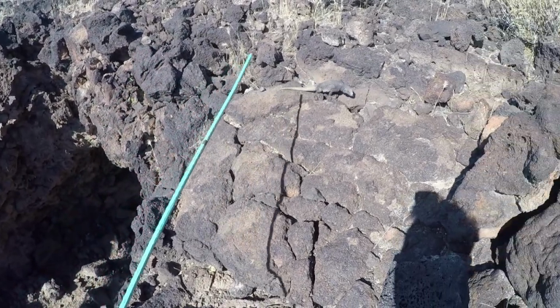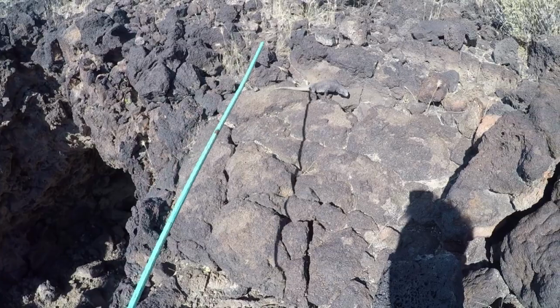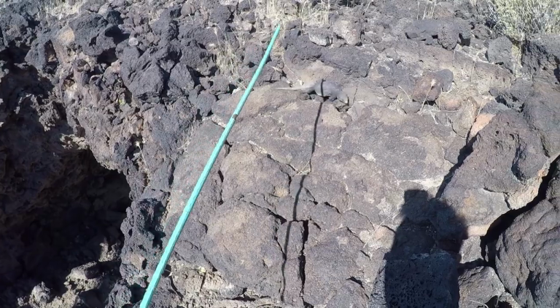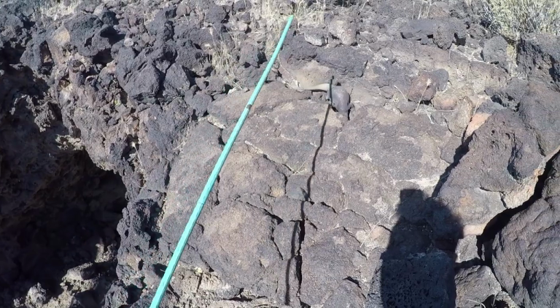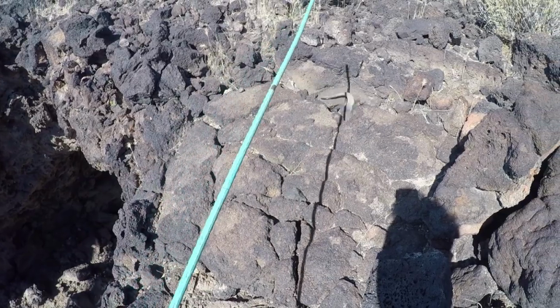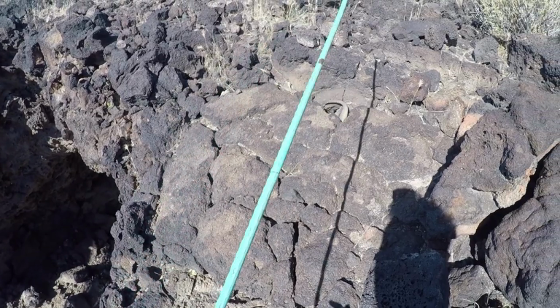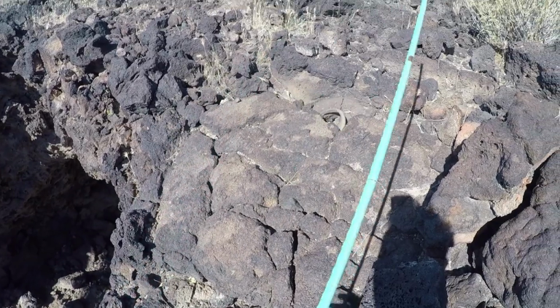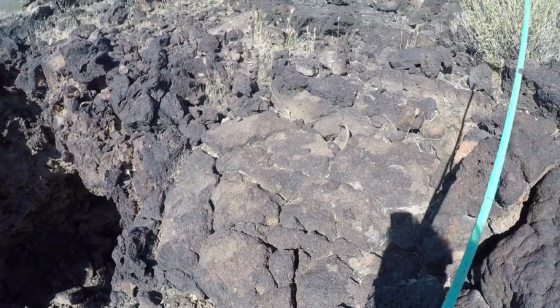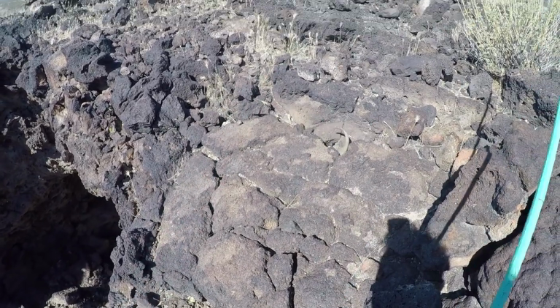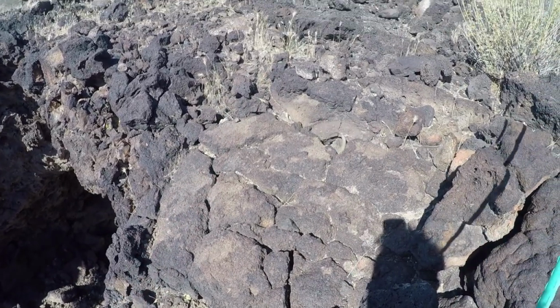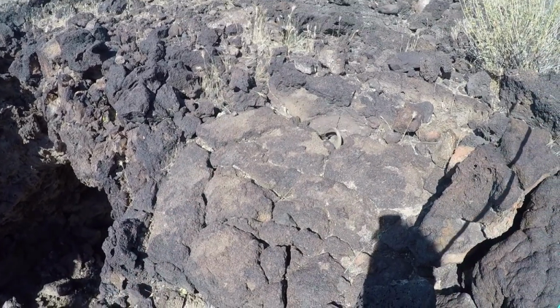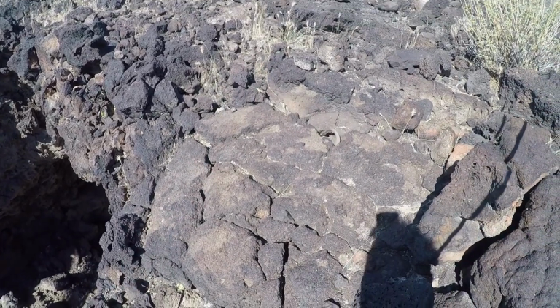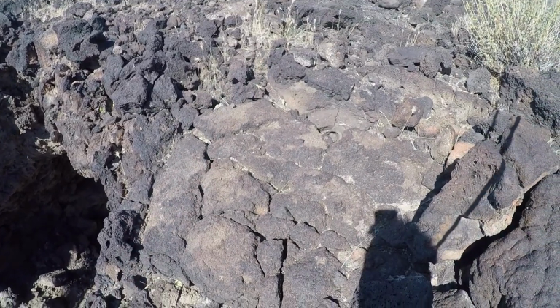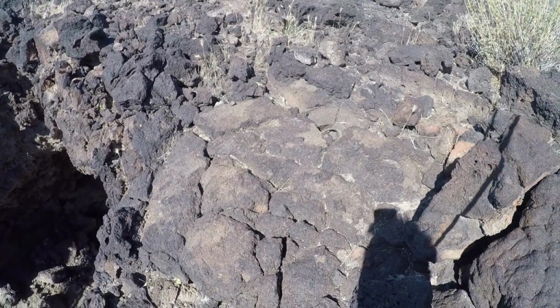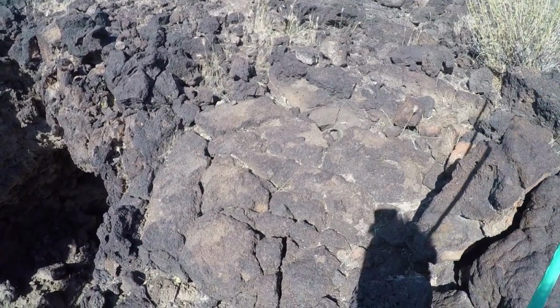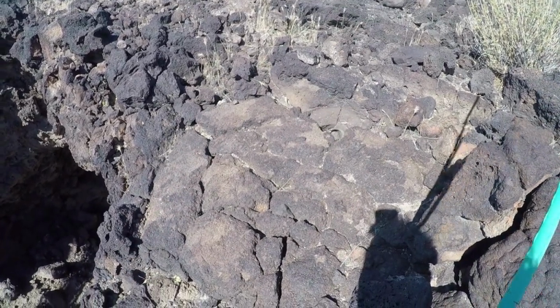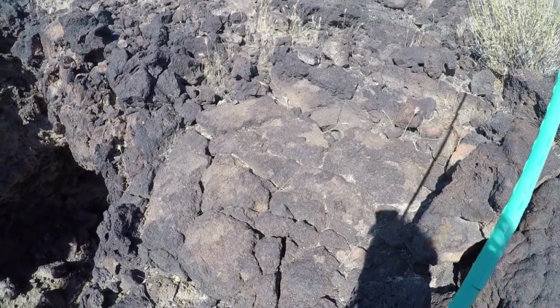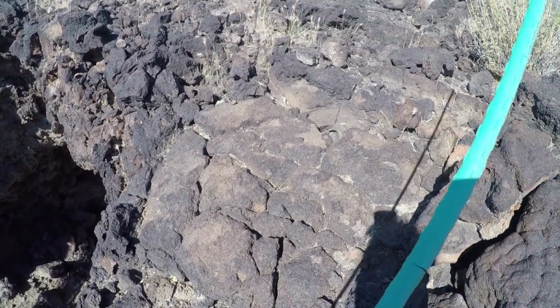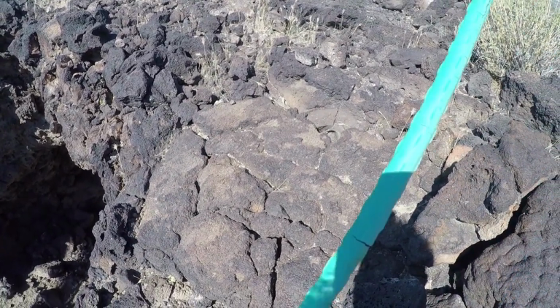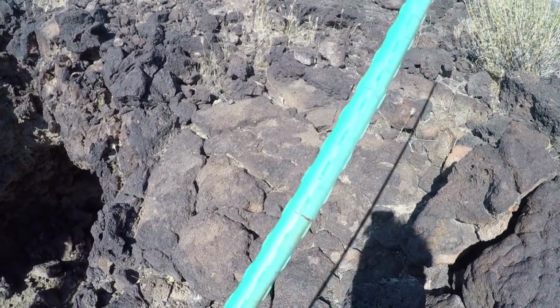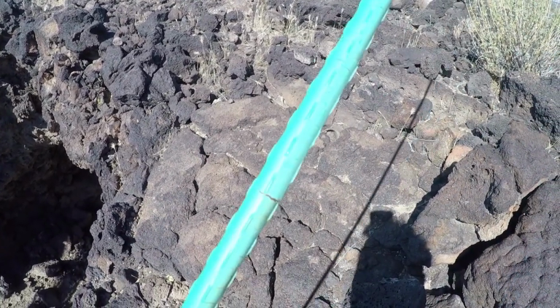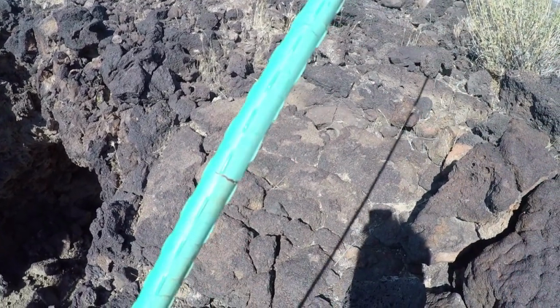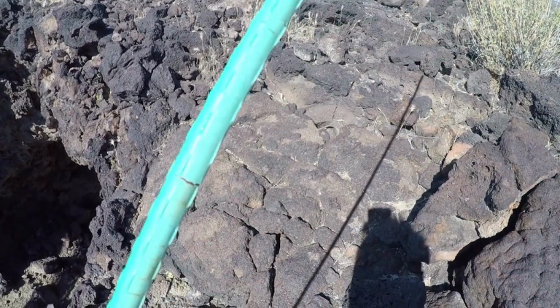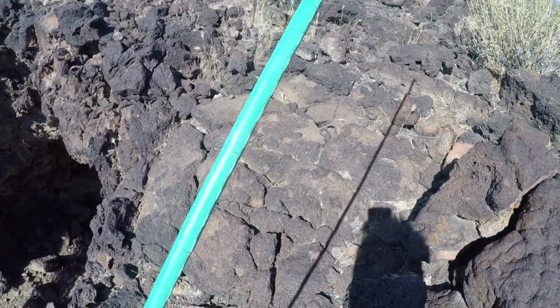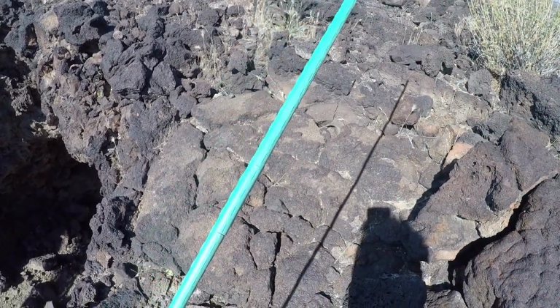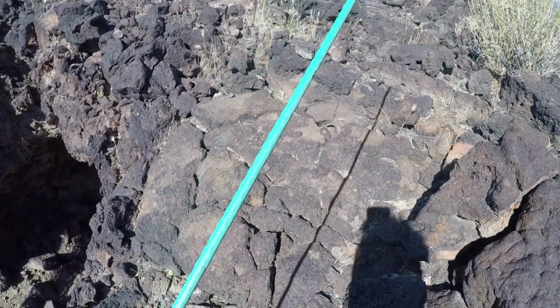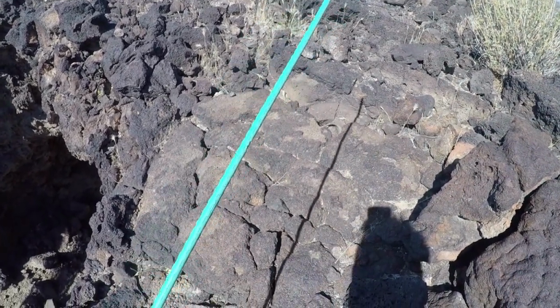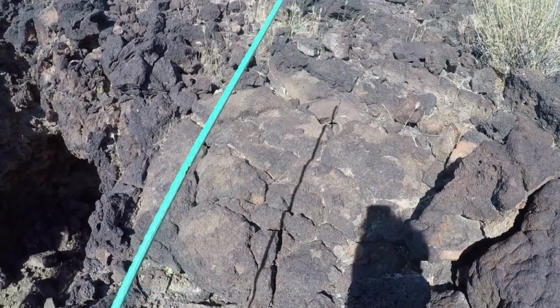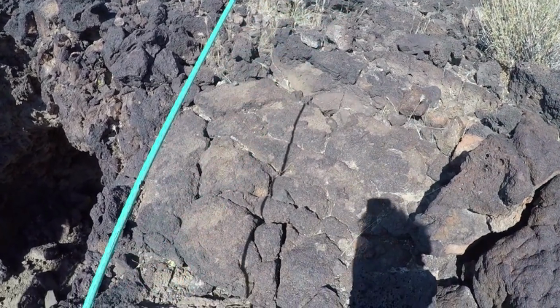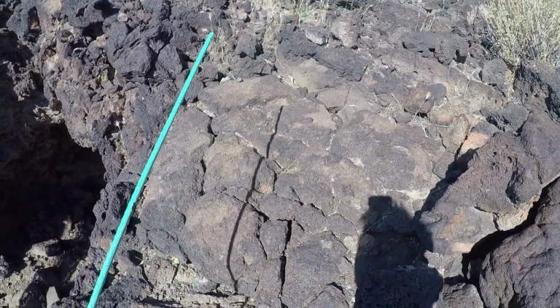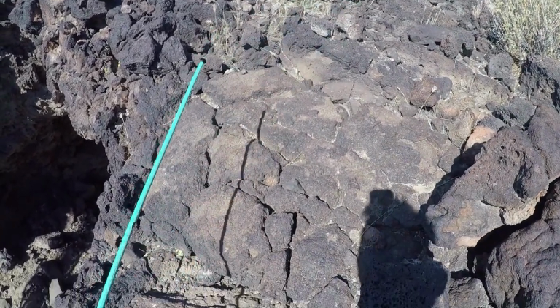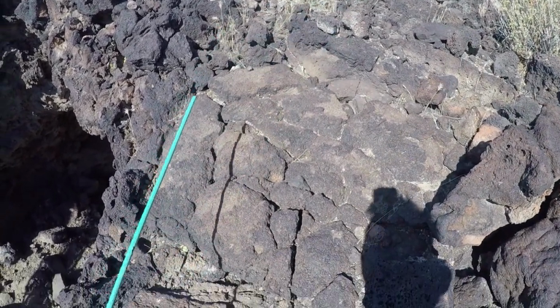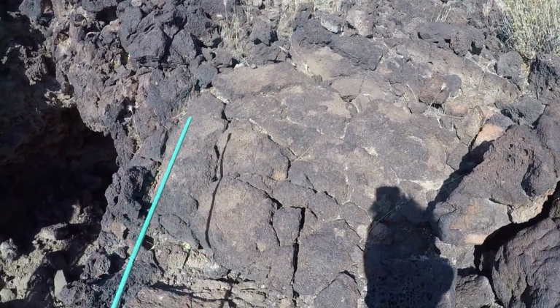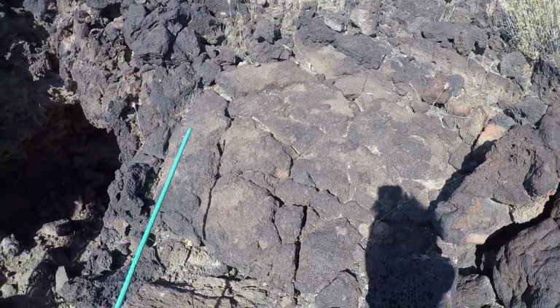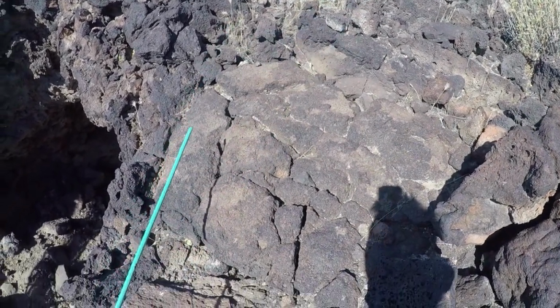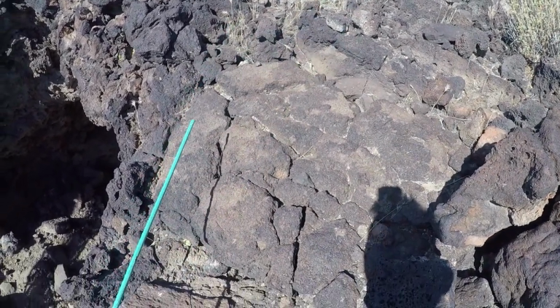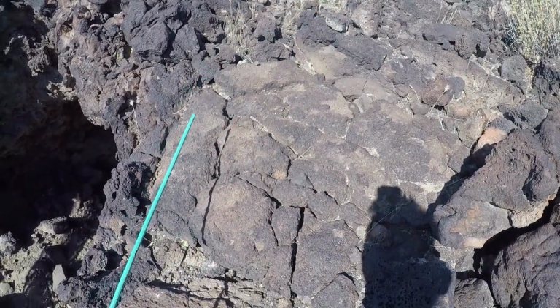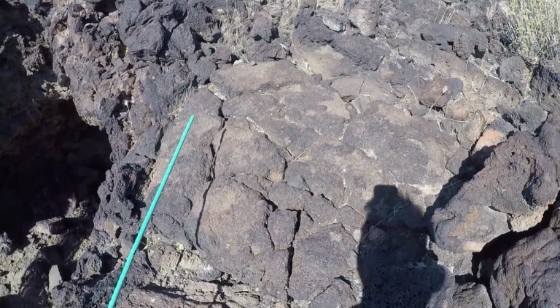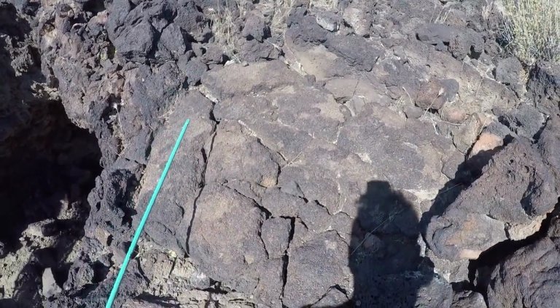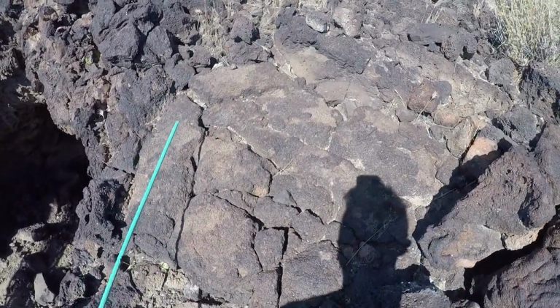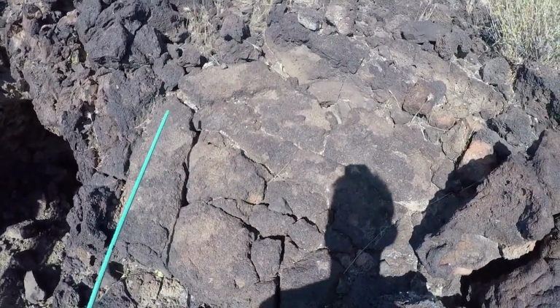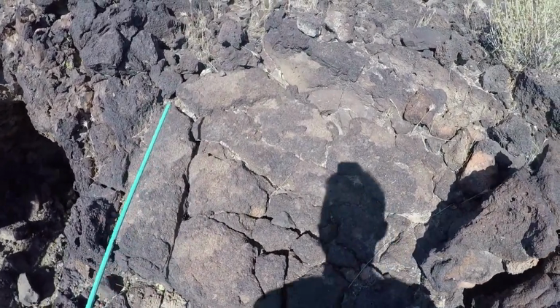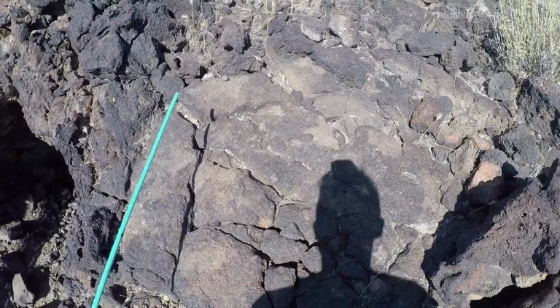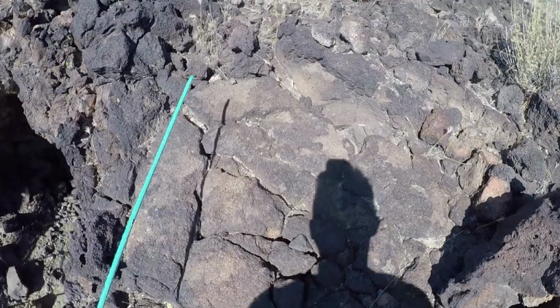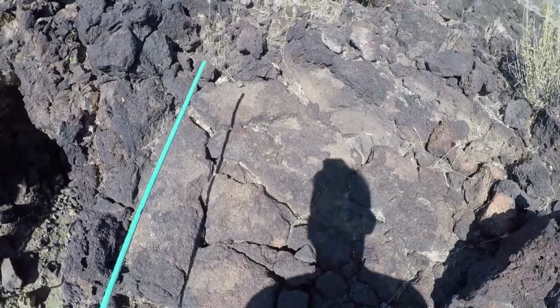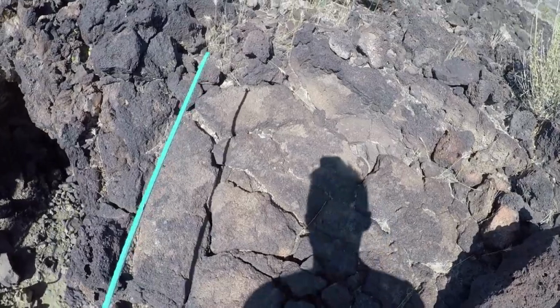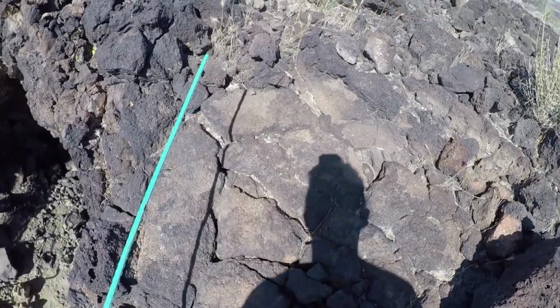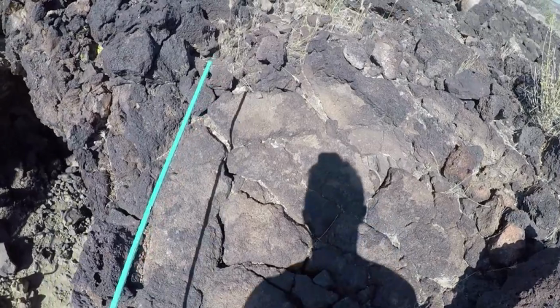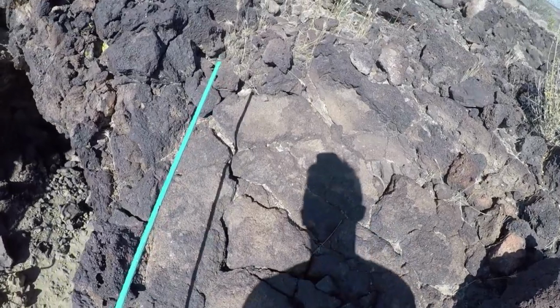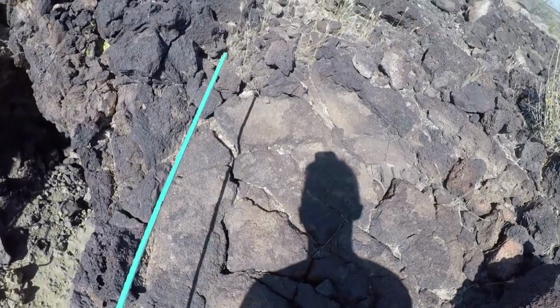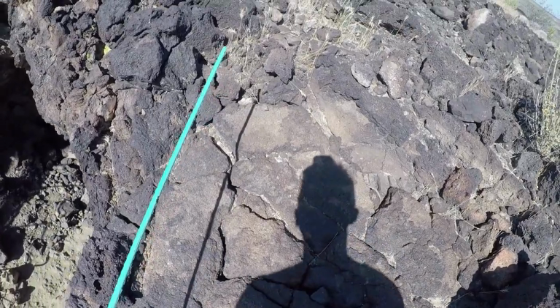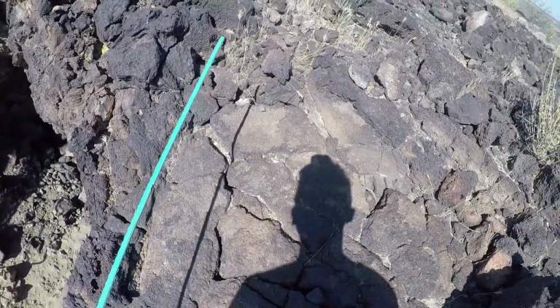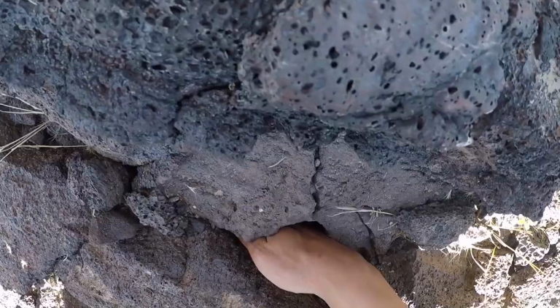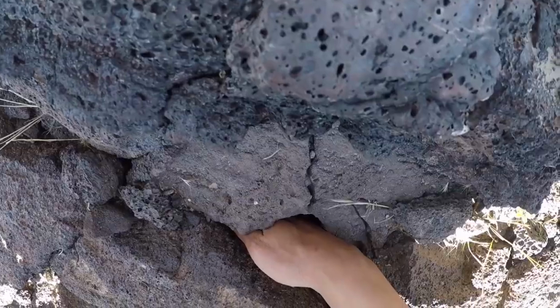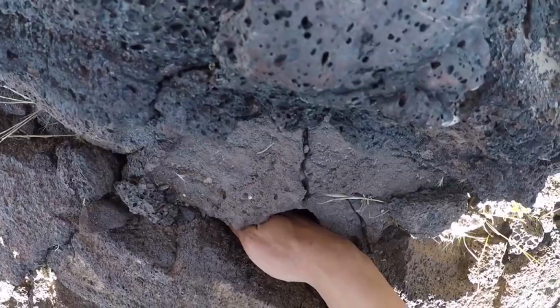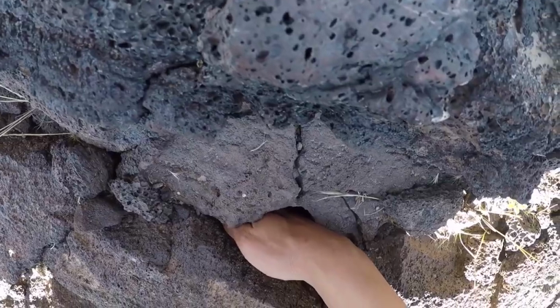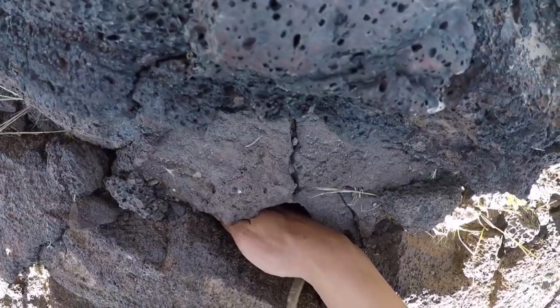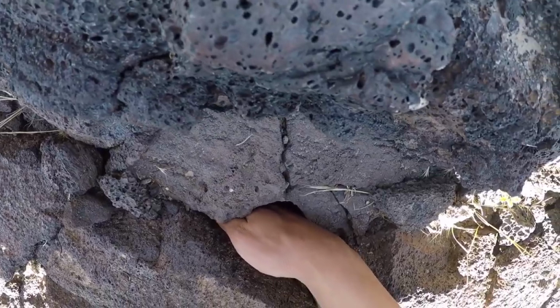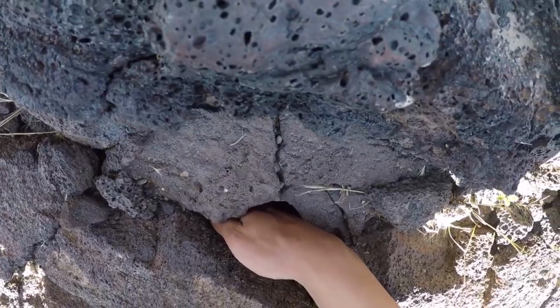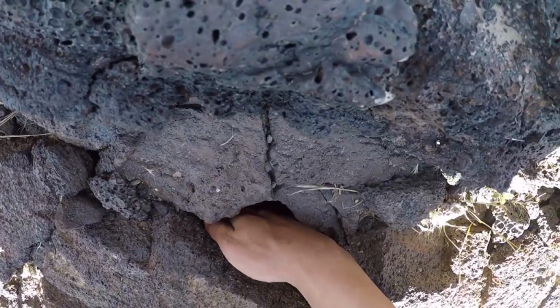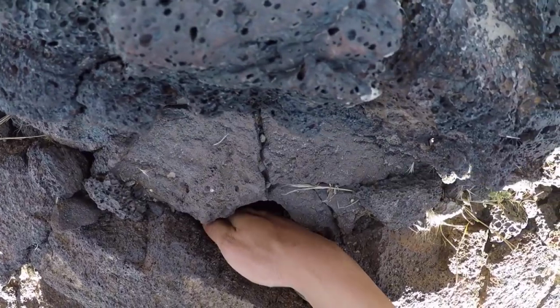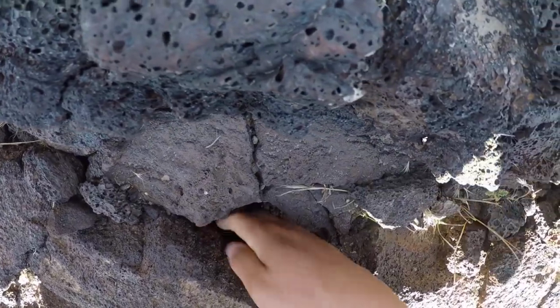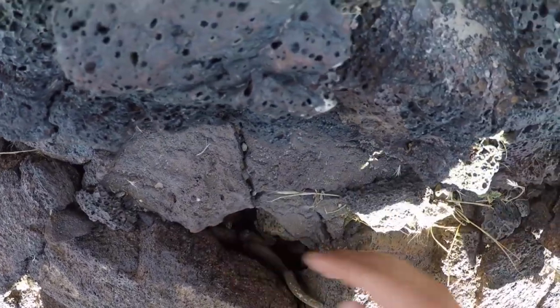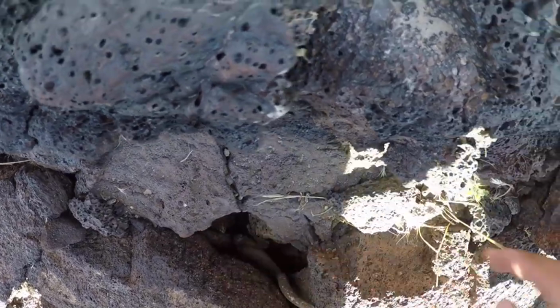Oh, are you kidding me? We found another one in a crevice. Is he in there? Yeah, he inflated.